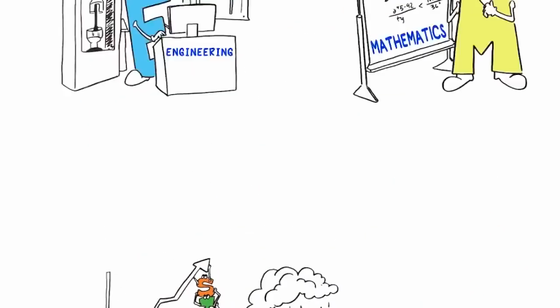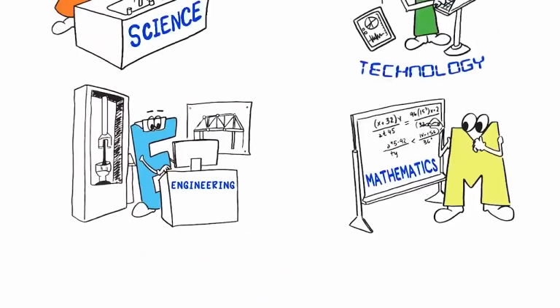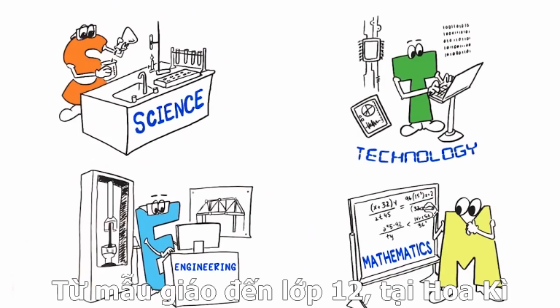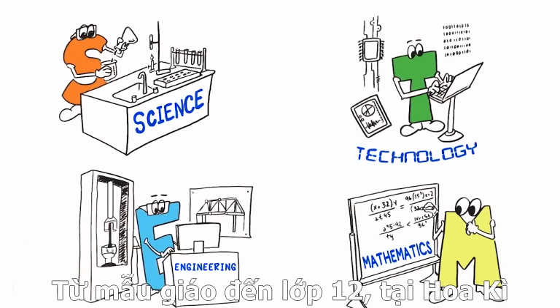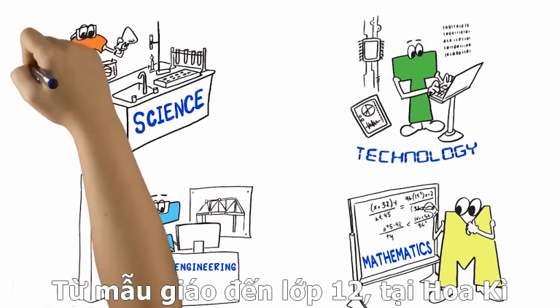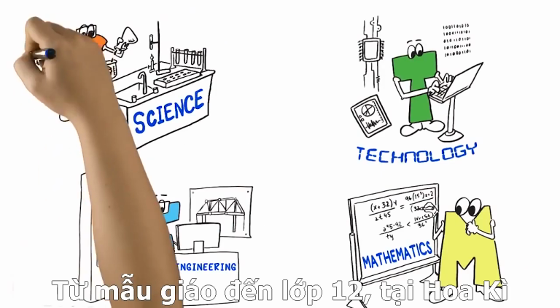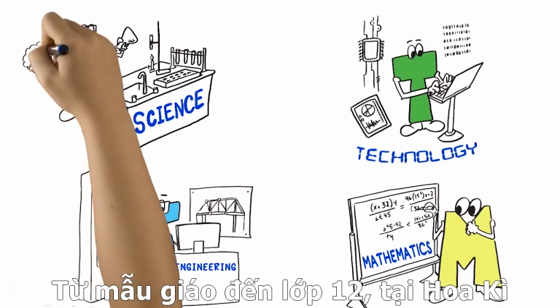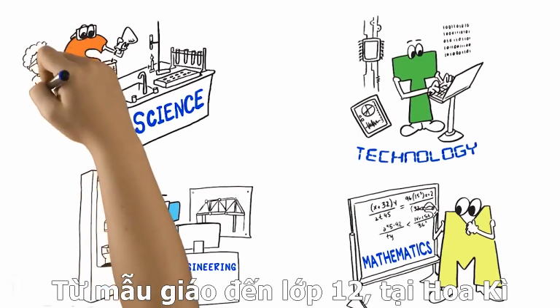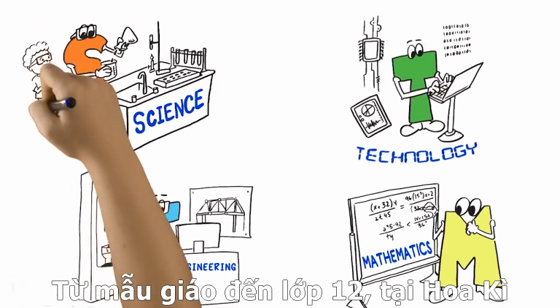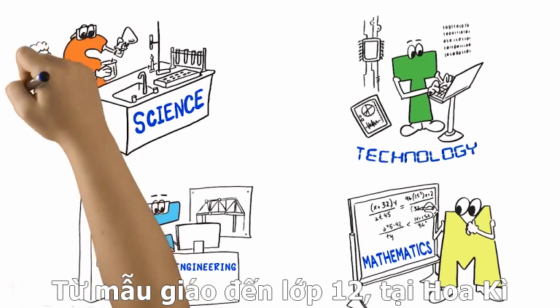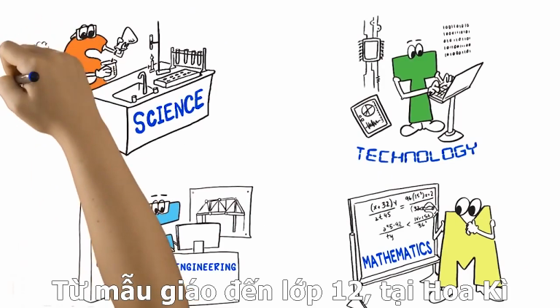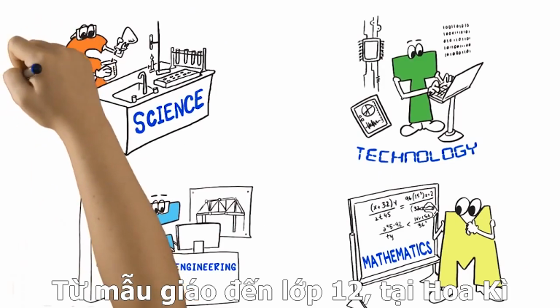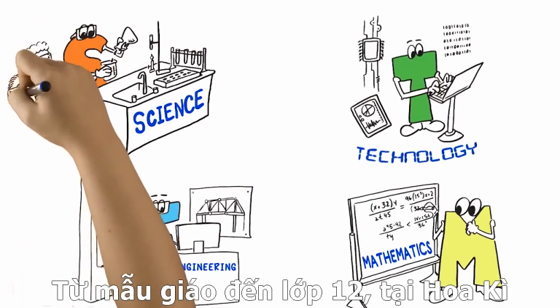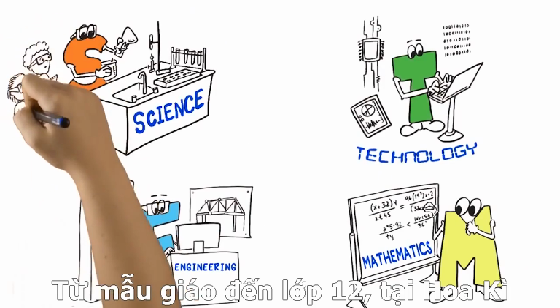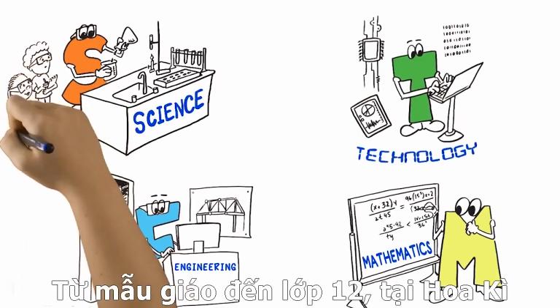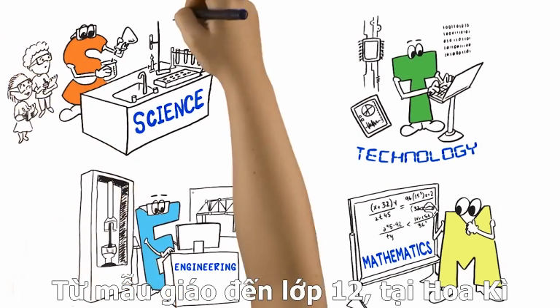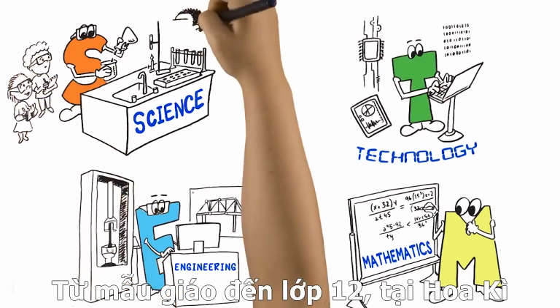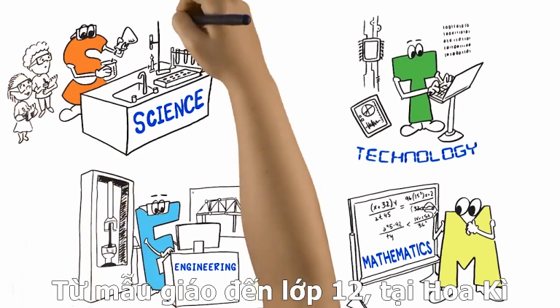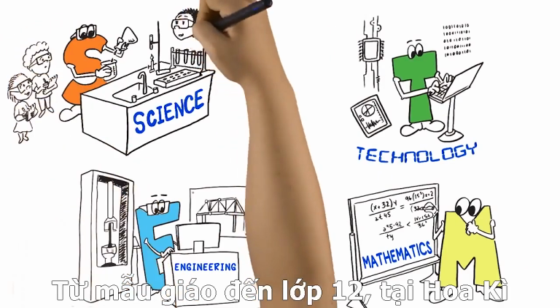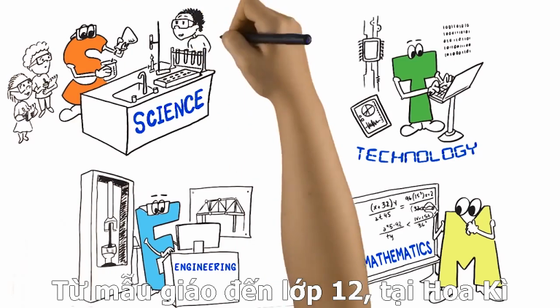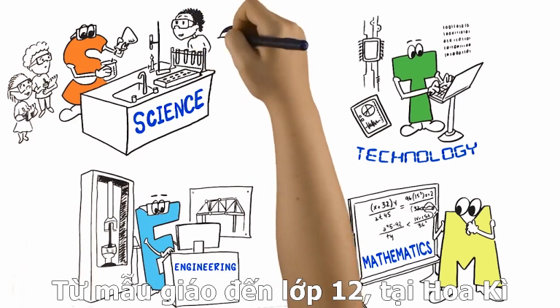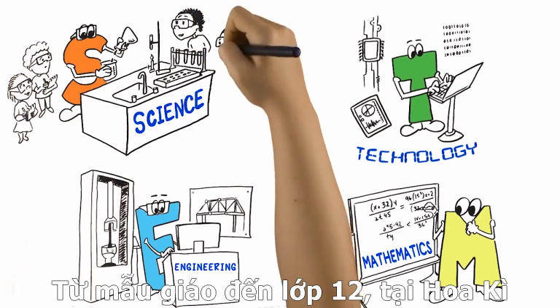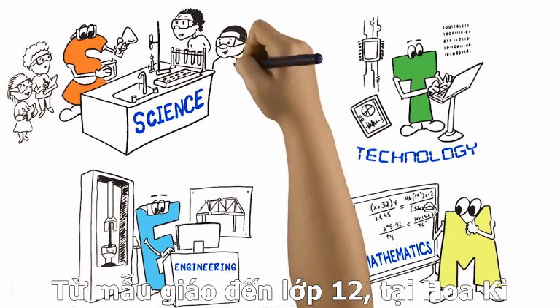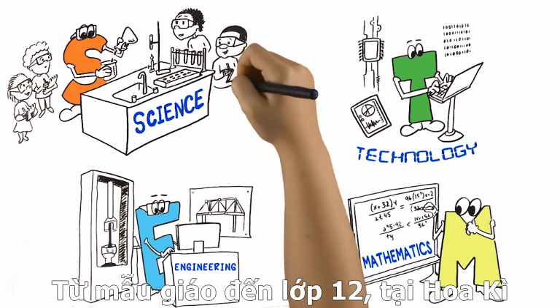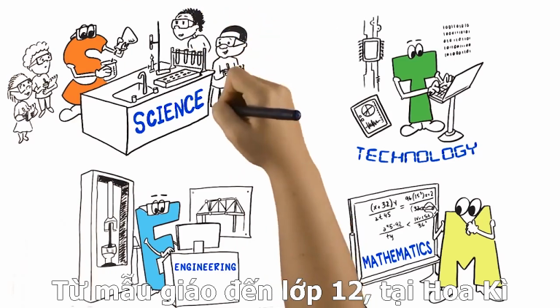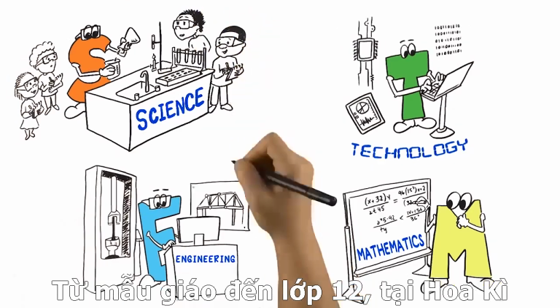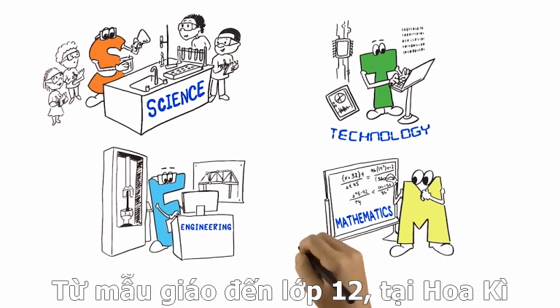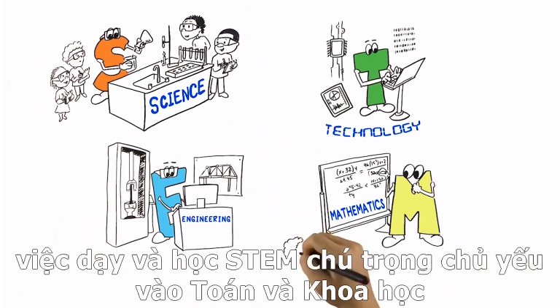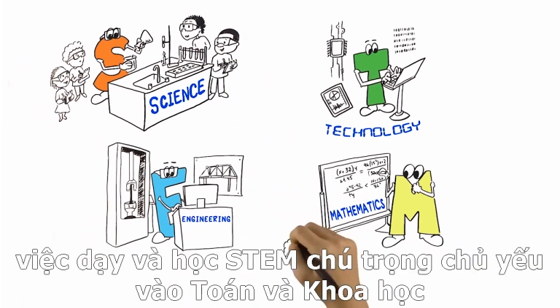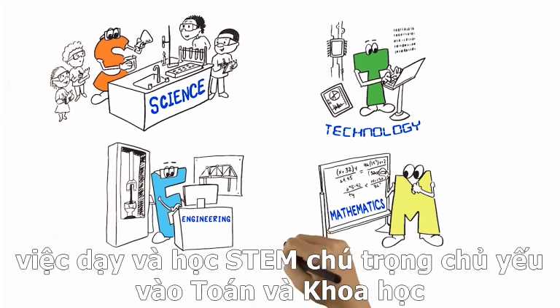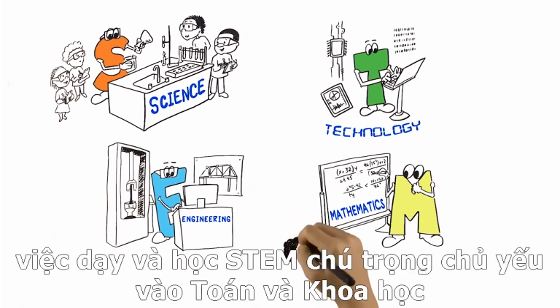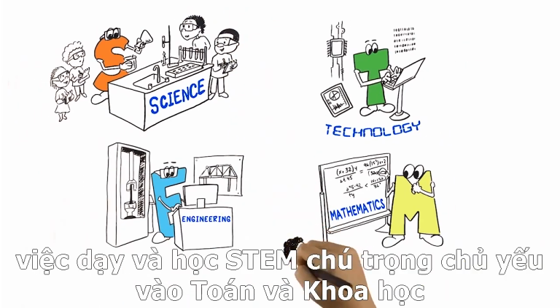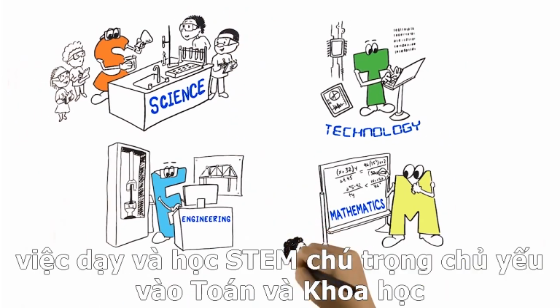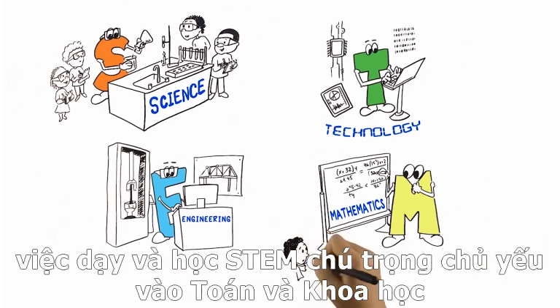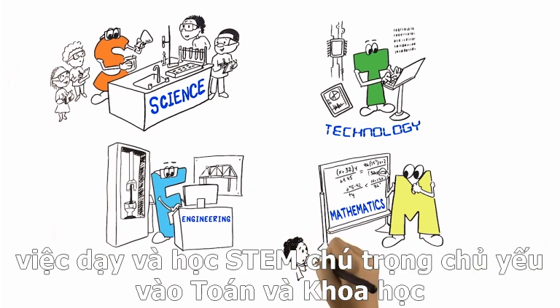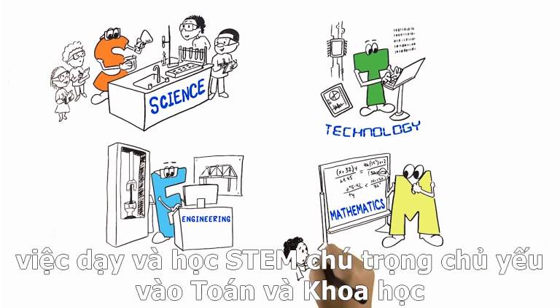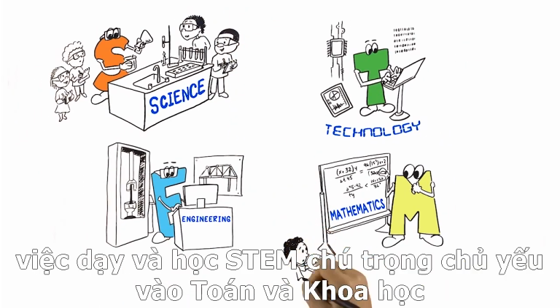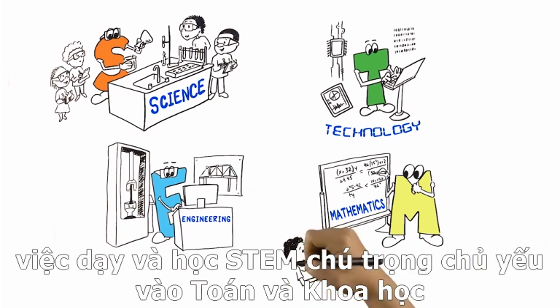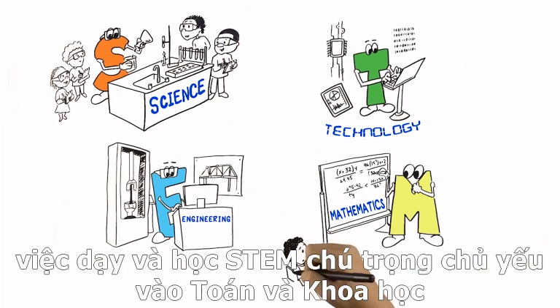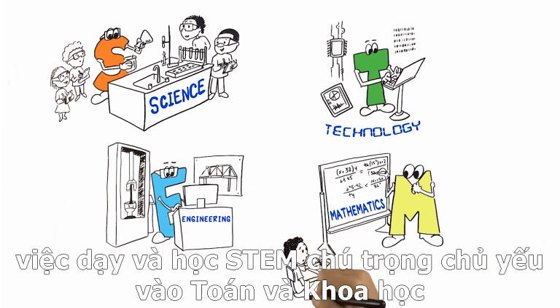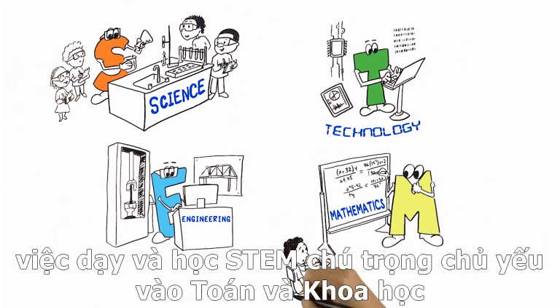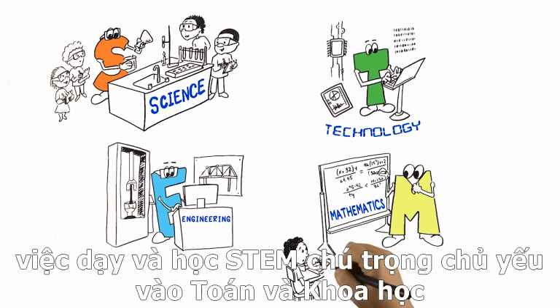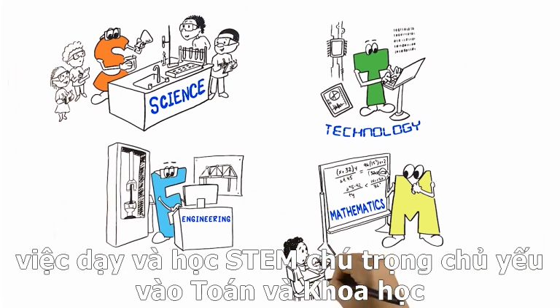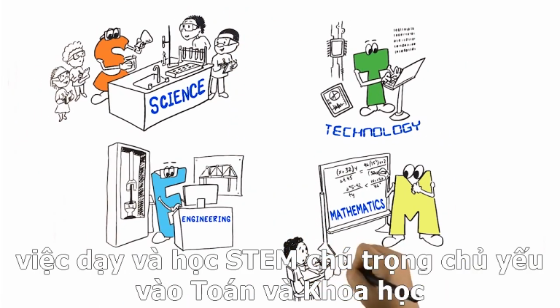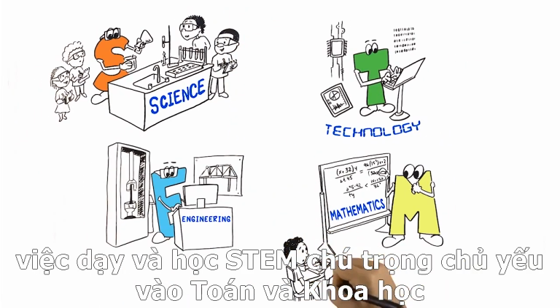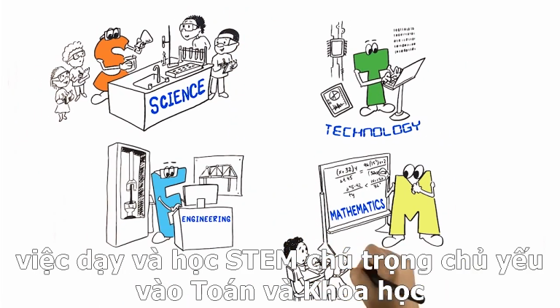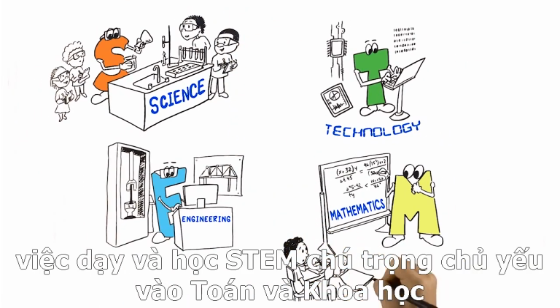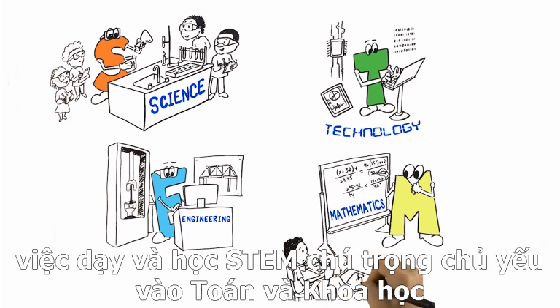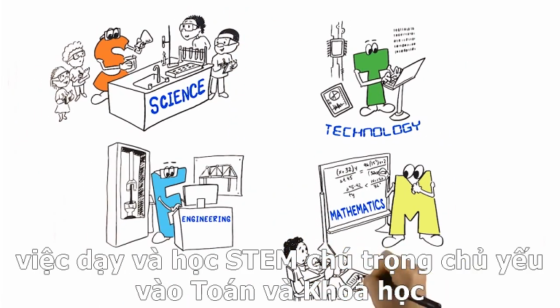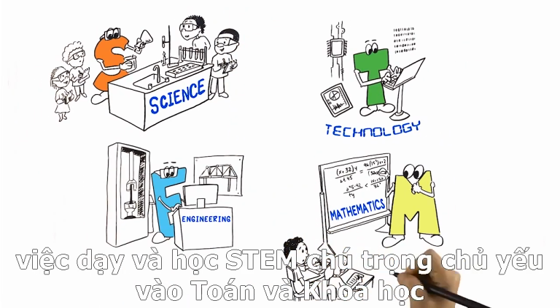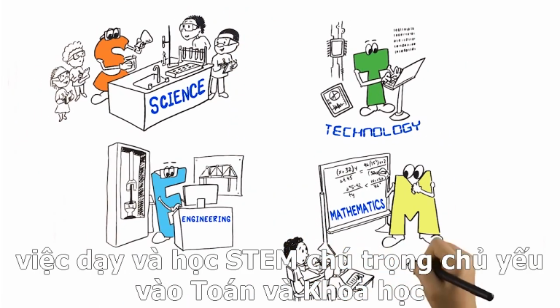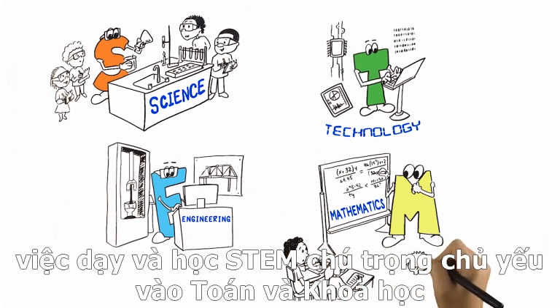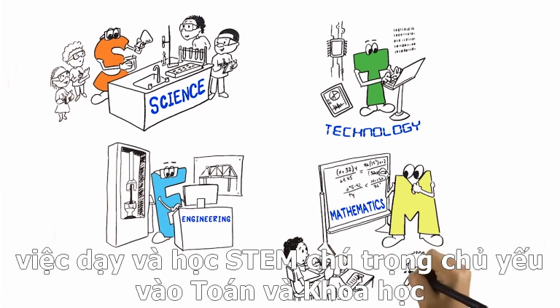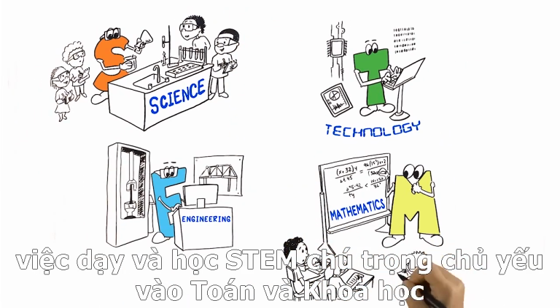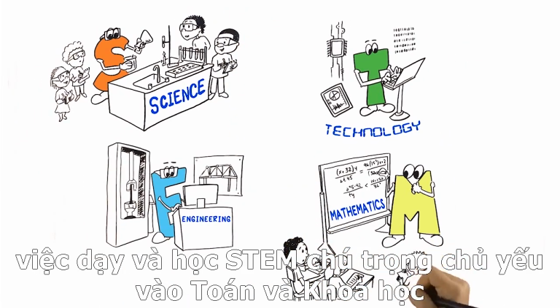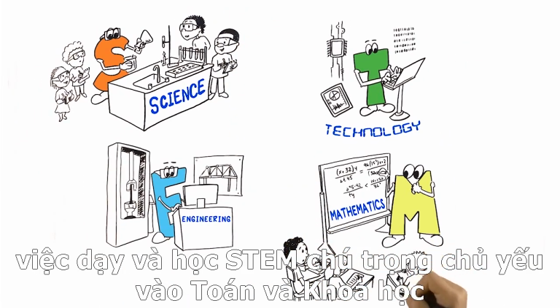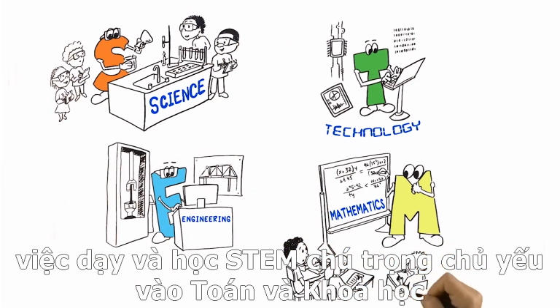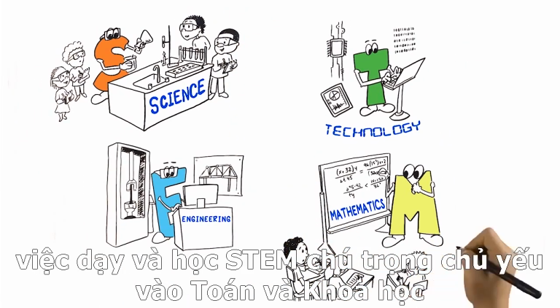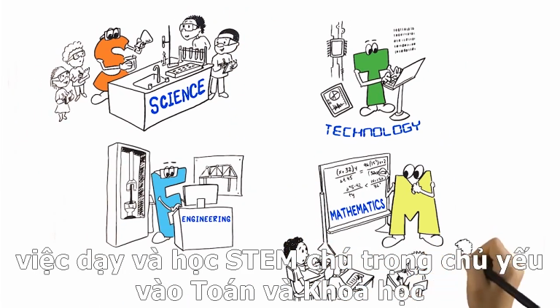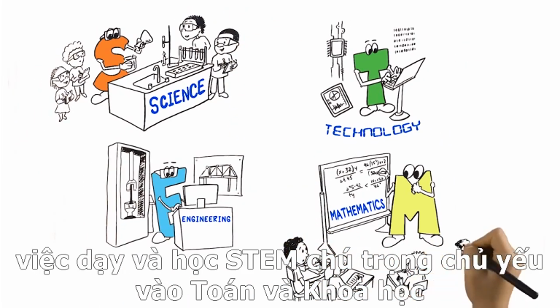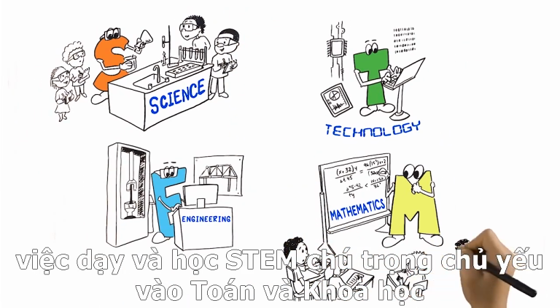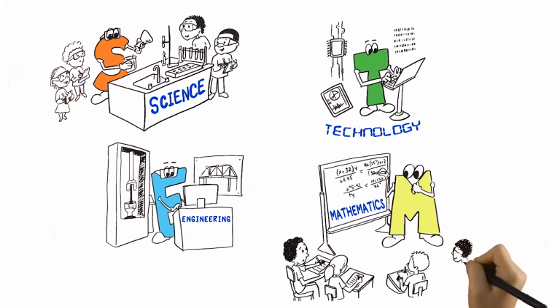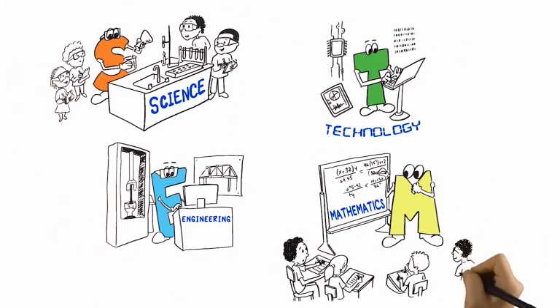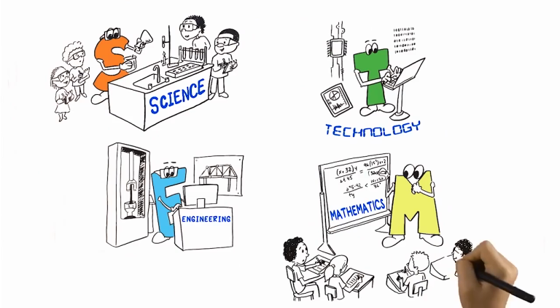In kindergarten through 12th grade in the United States, most STEM teaching and learning focuses on science or mathematics.